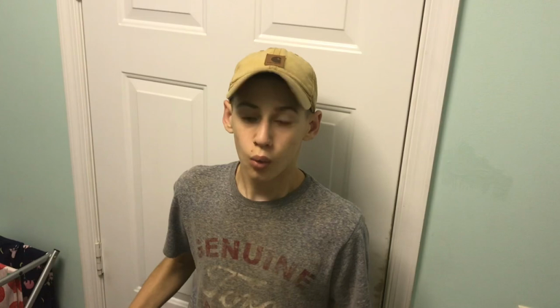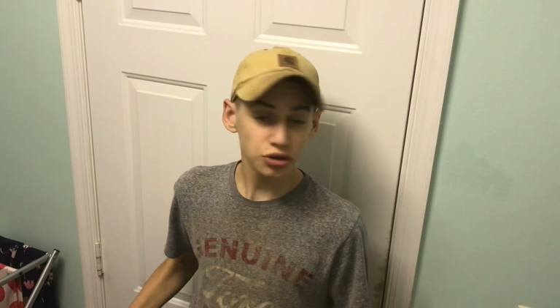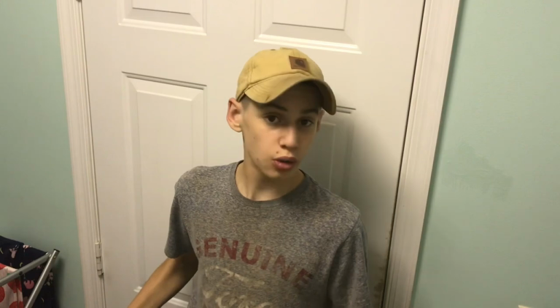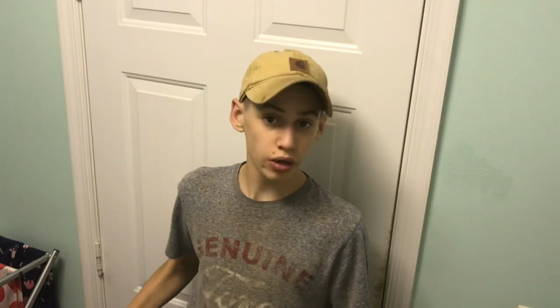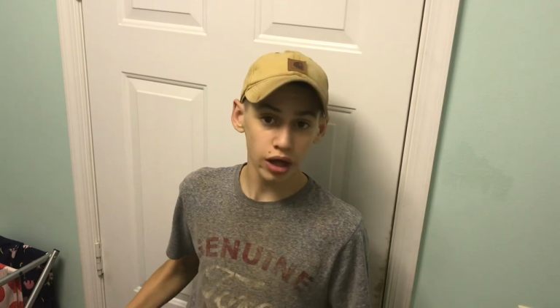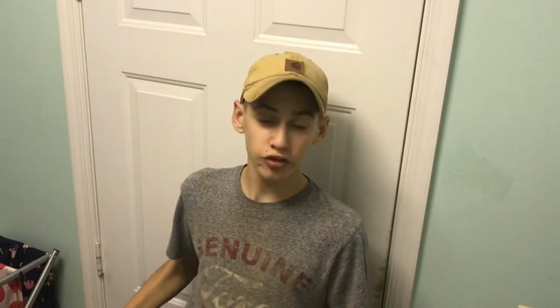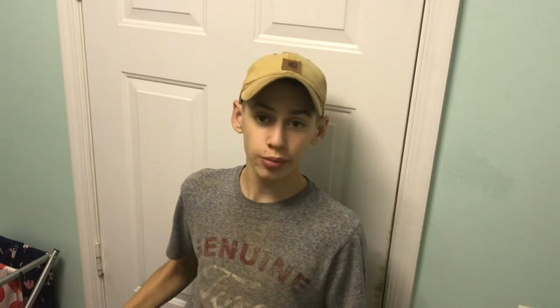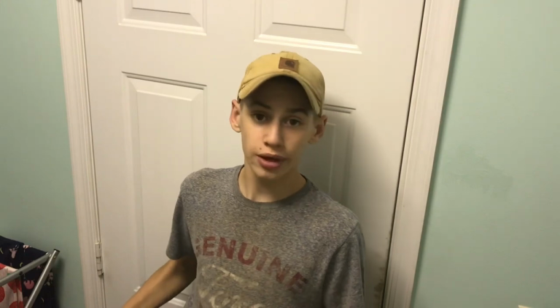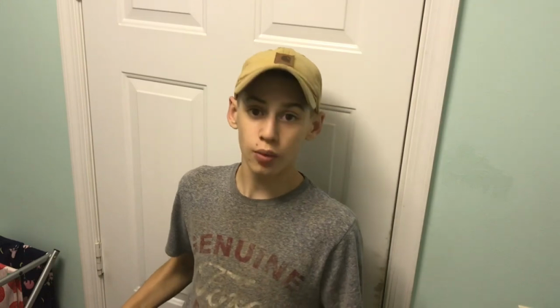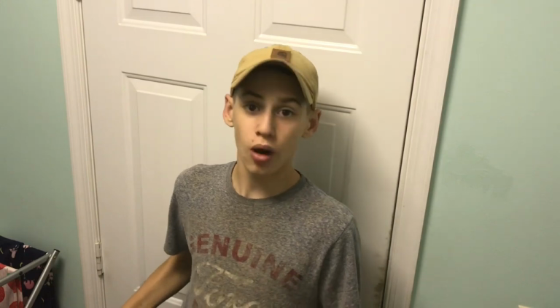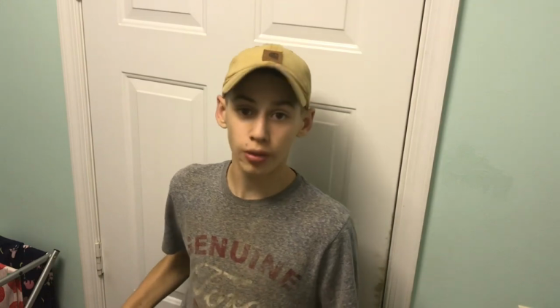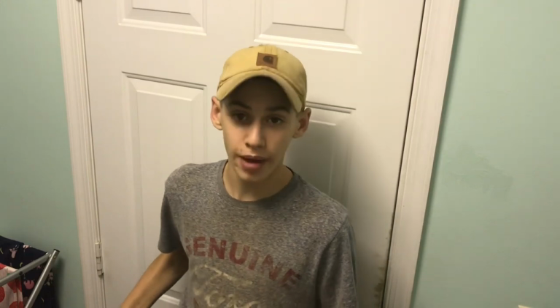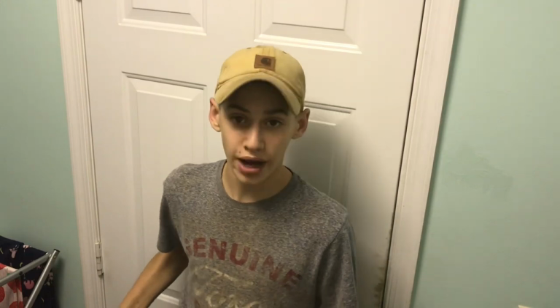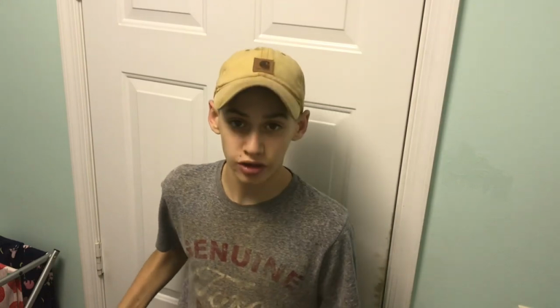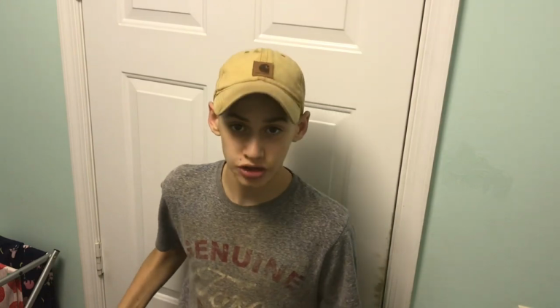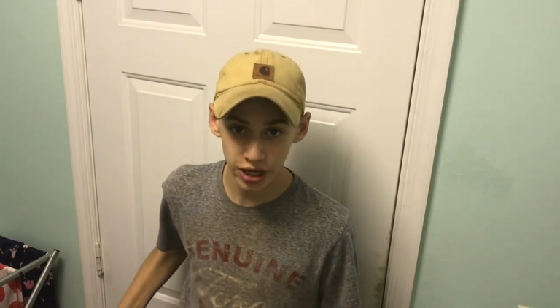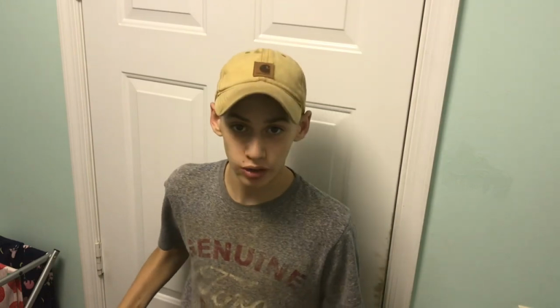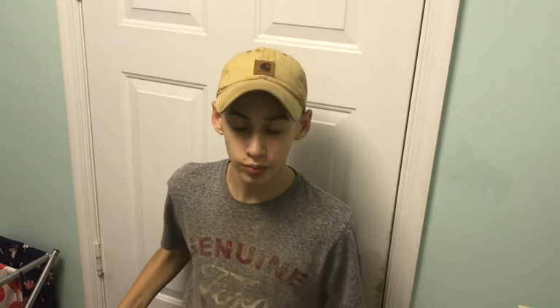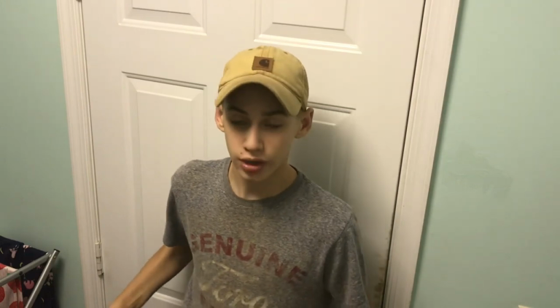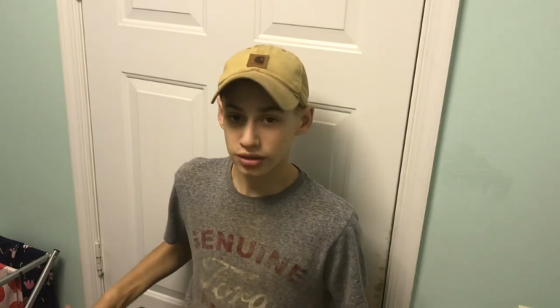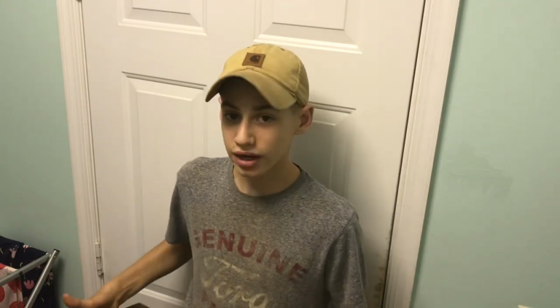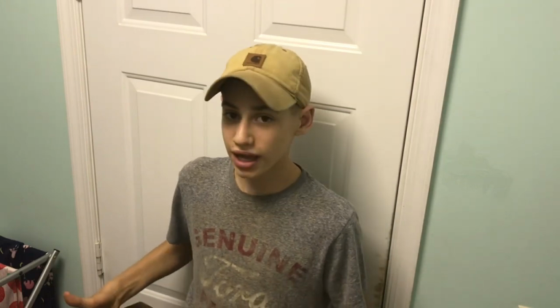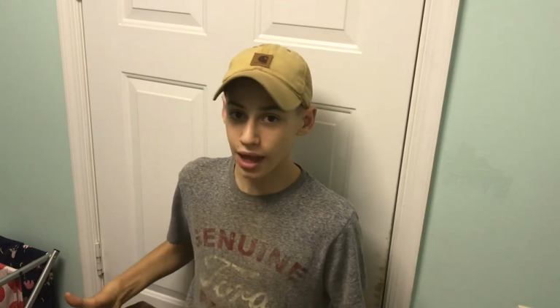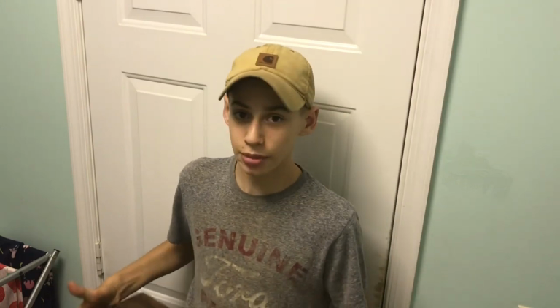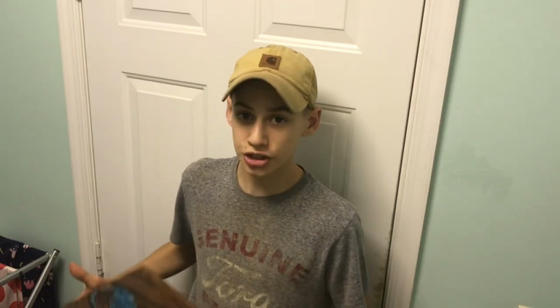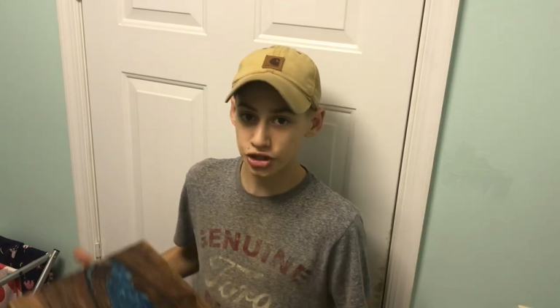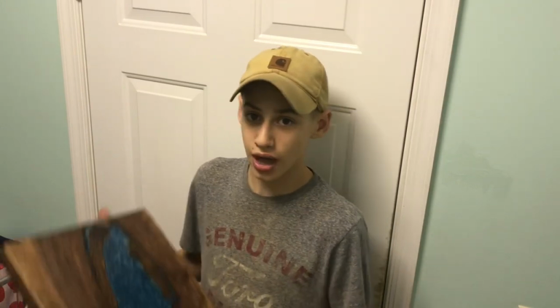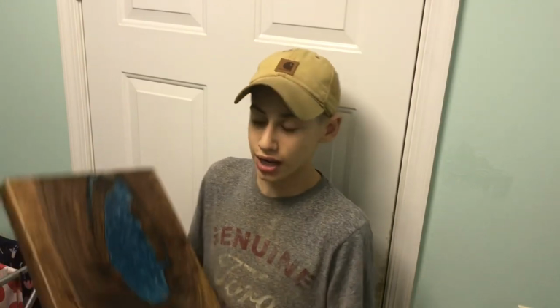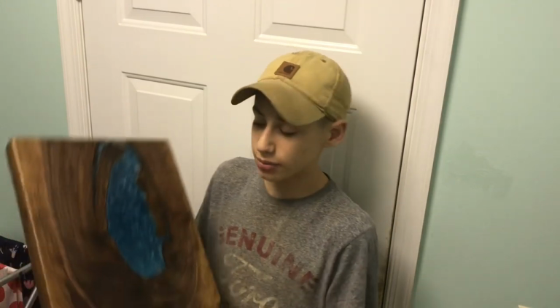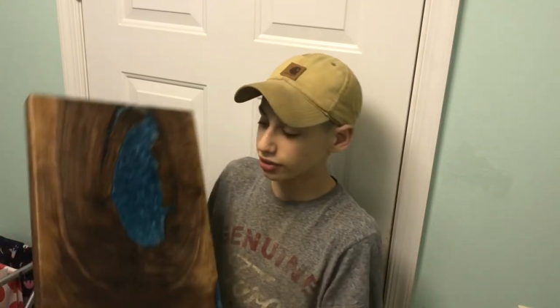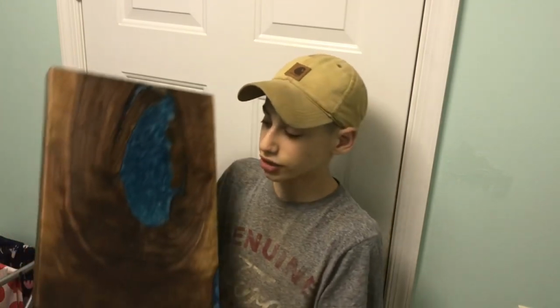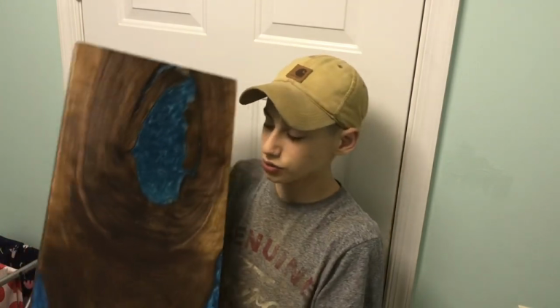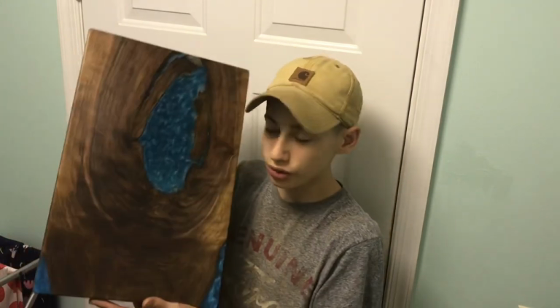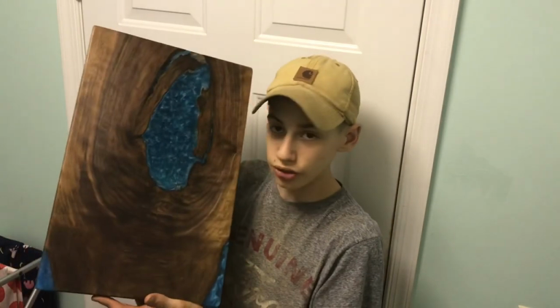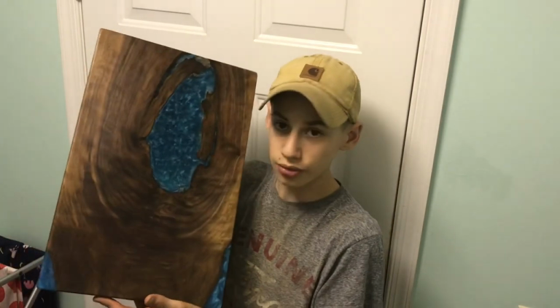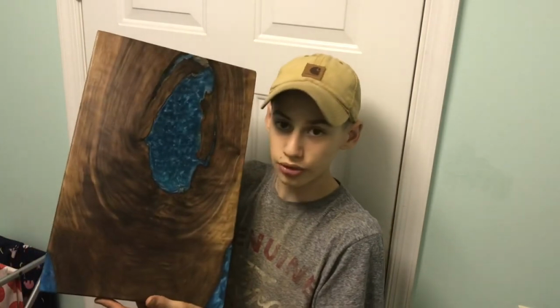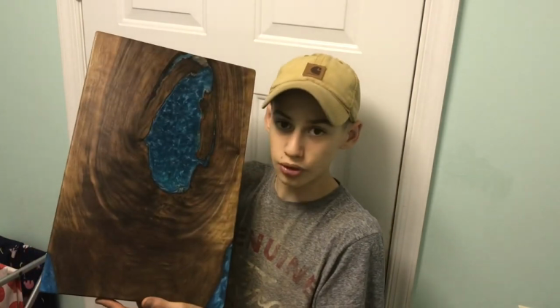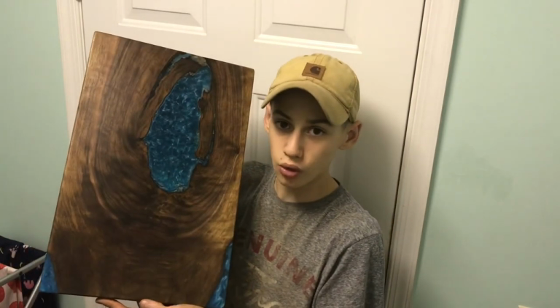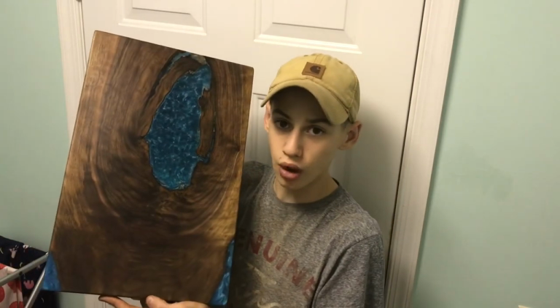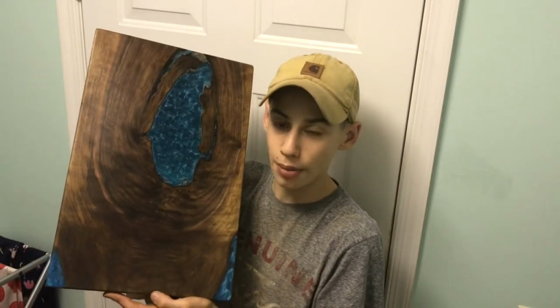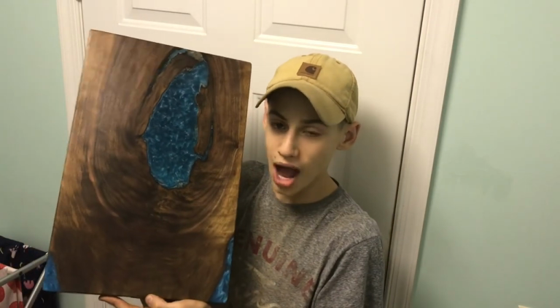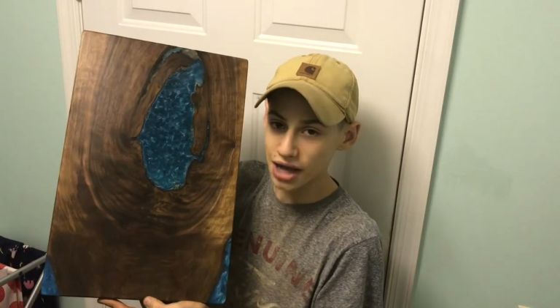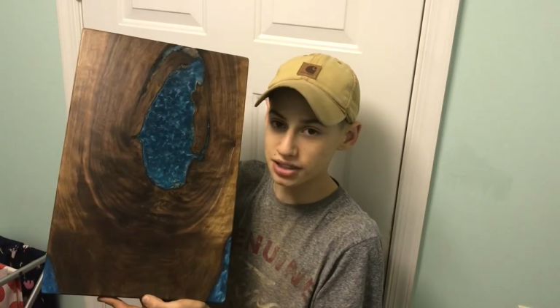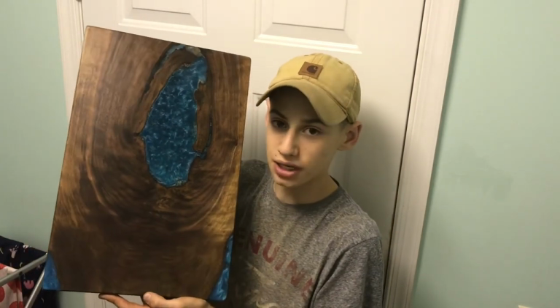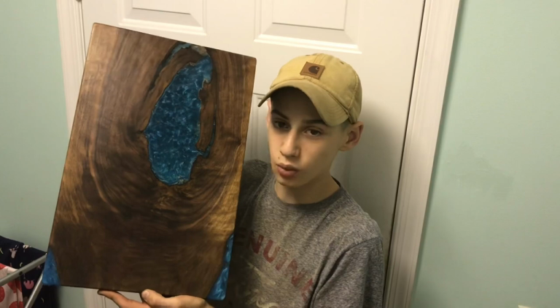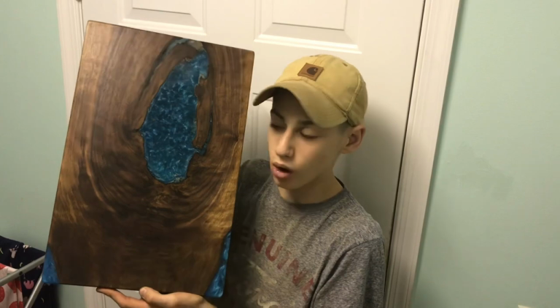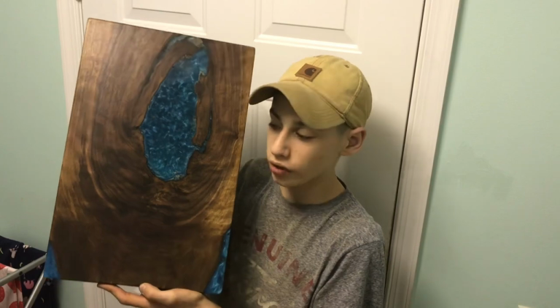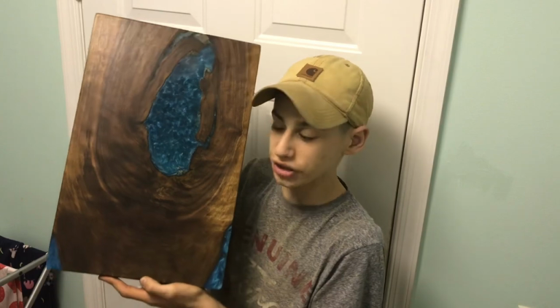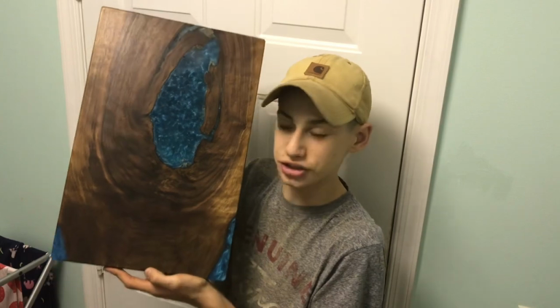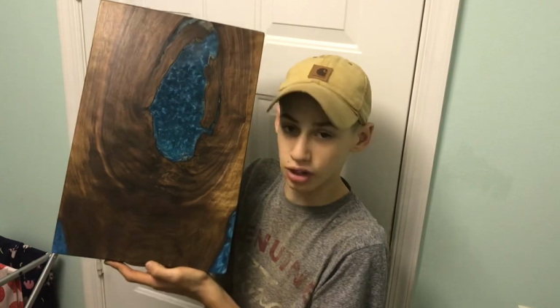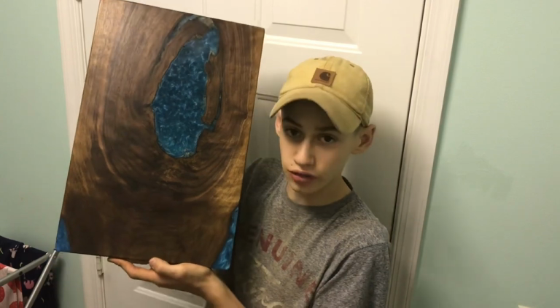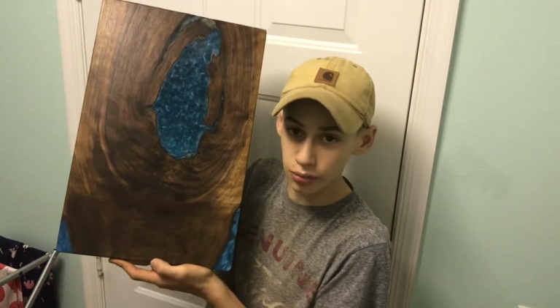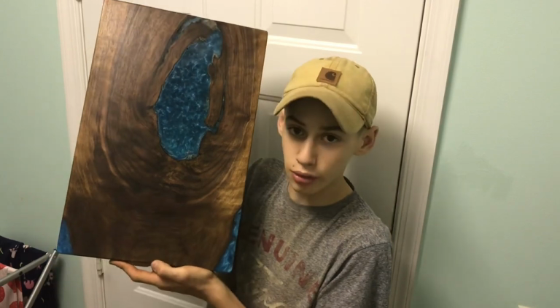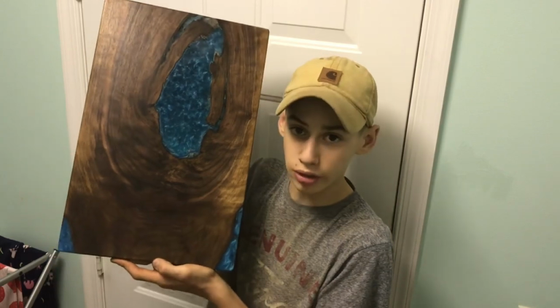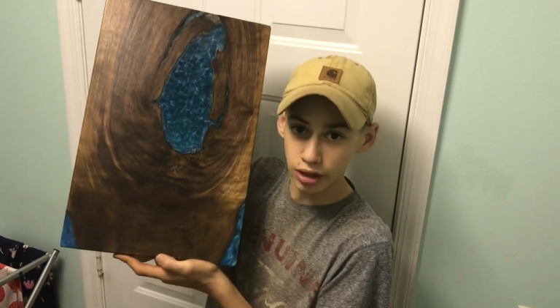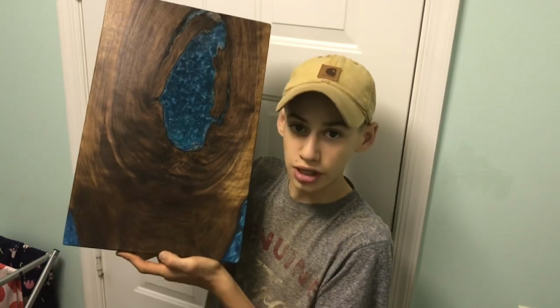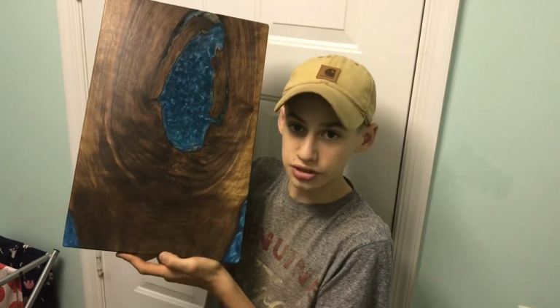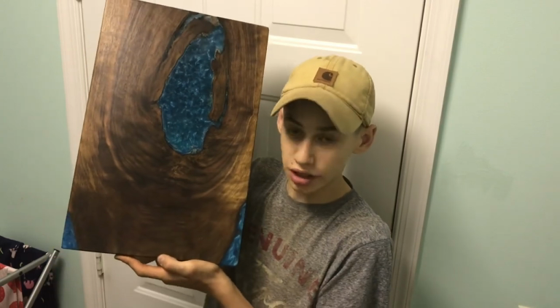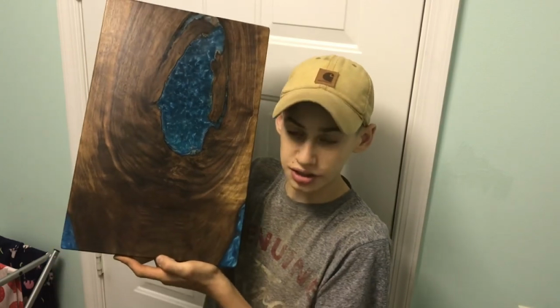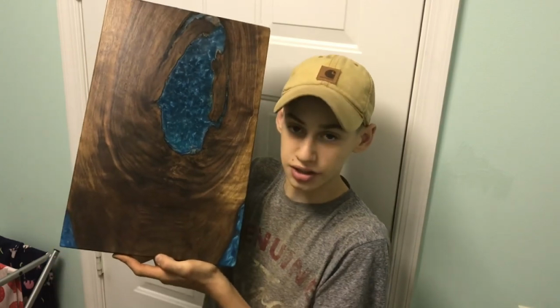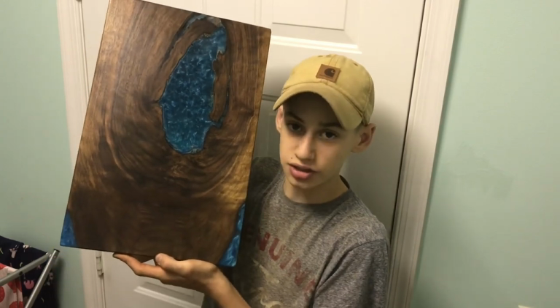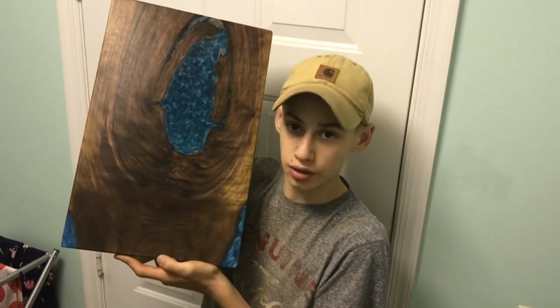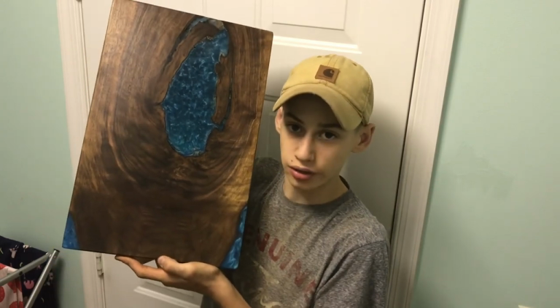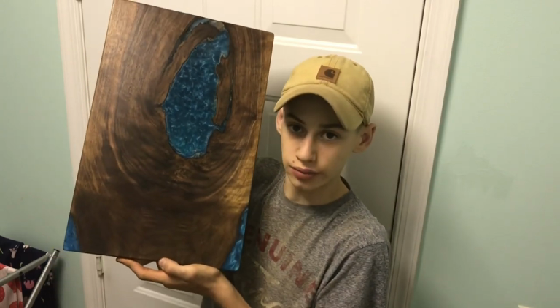What's going on everybody, welcome back to the channel. Today I'm going to show you how to make this really cool epoxy and walnut serving board. Let's get started.